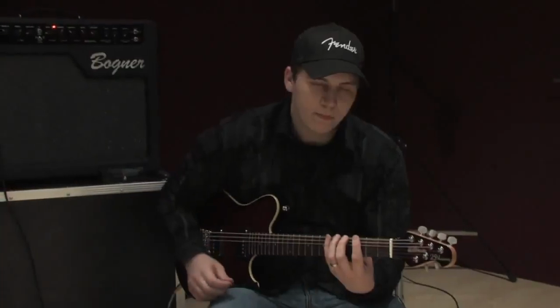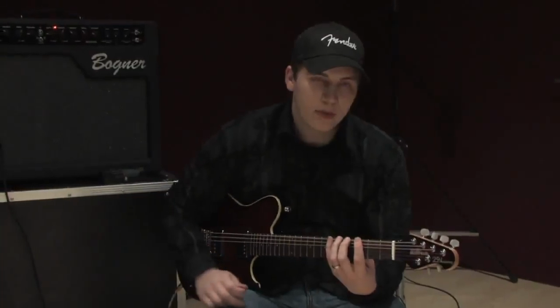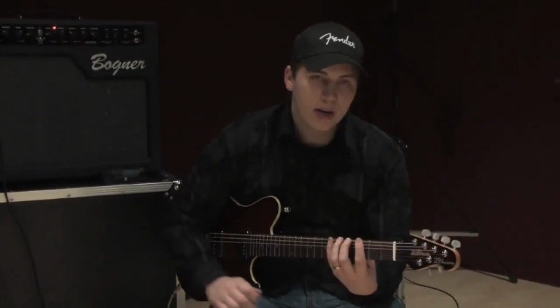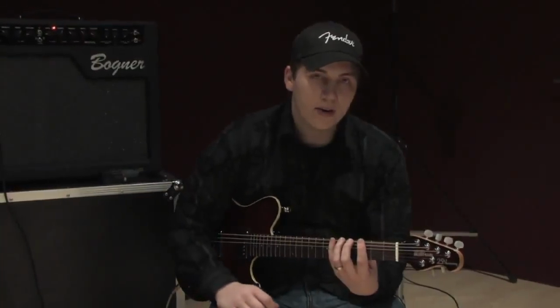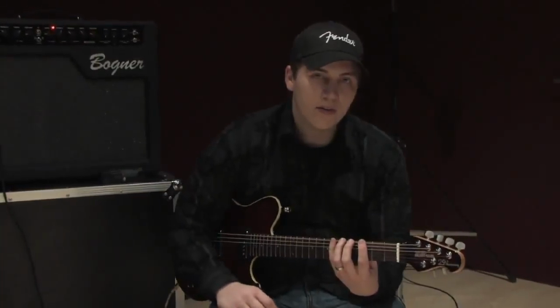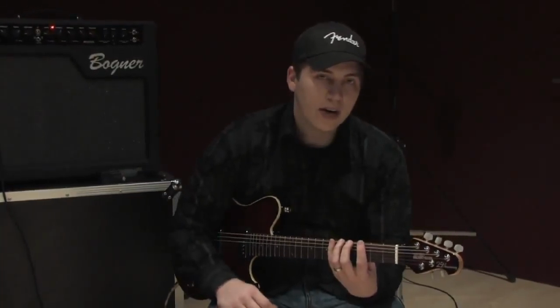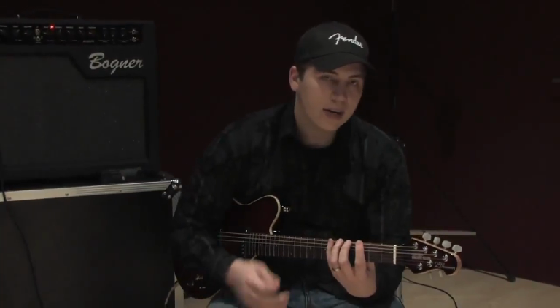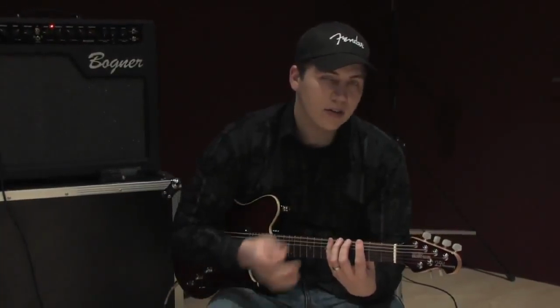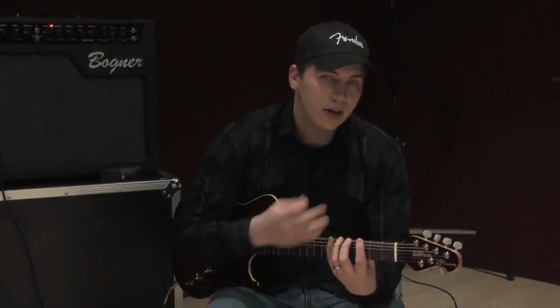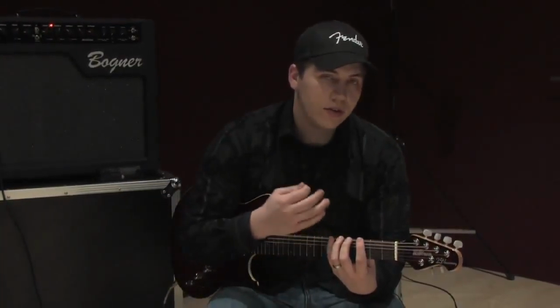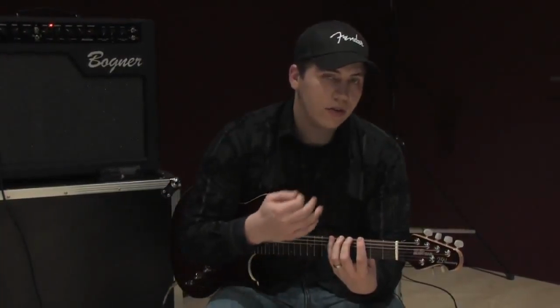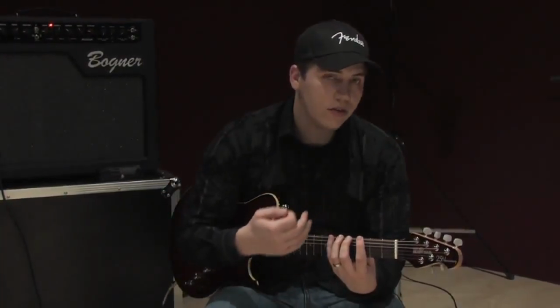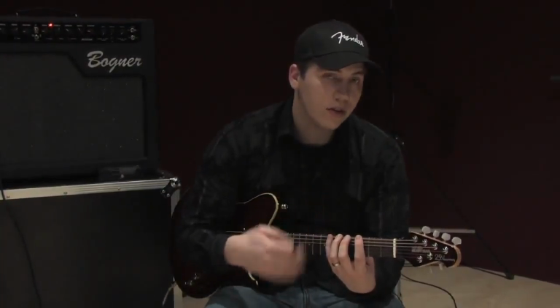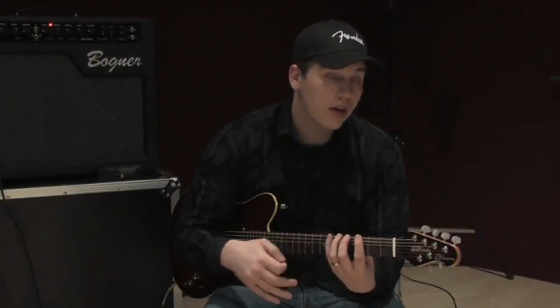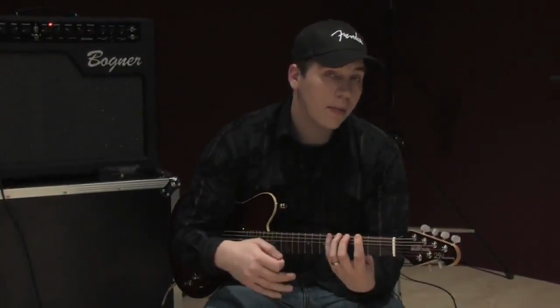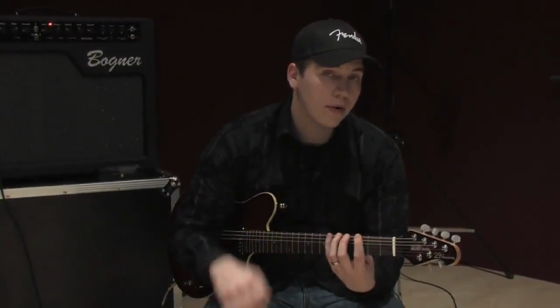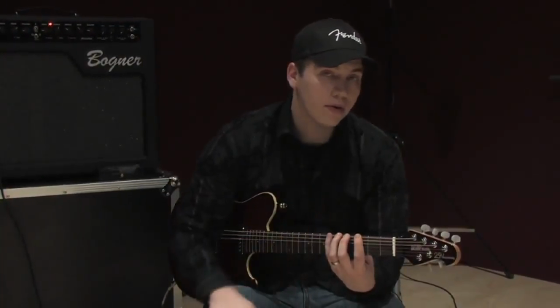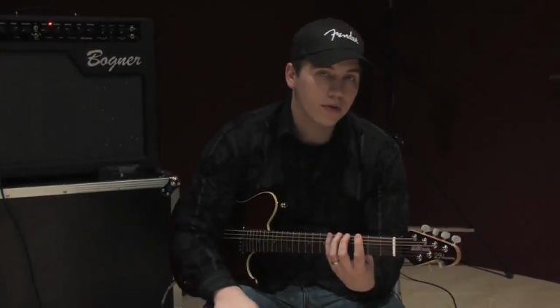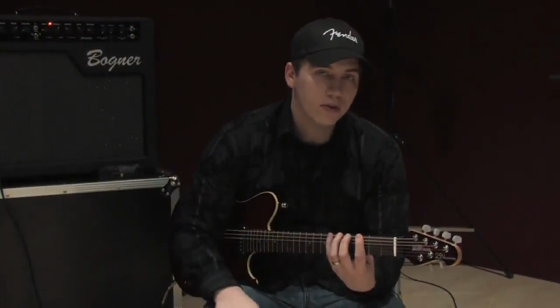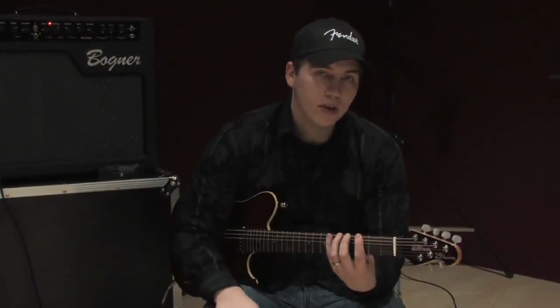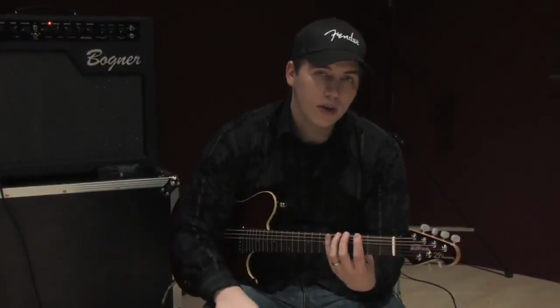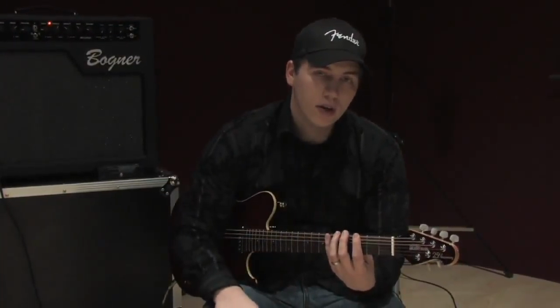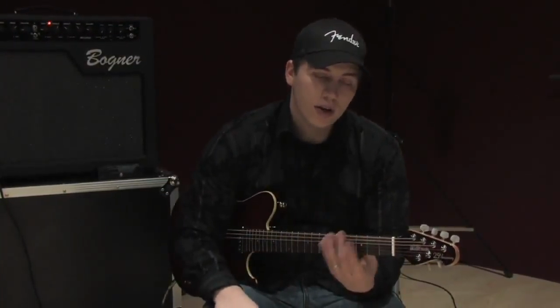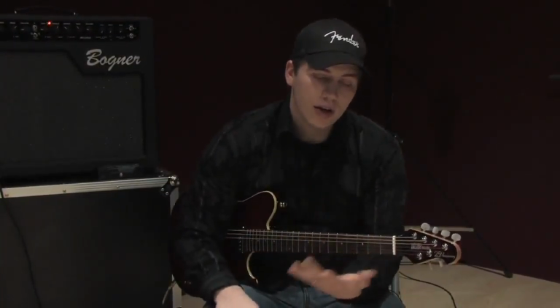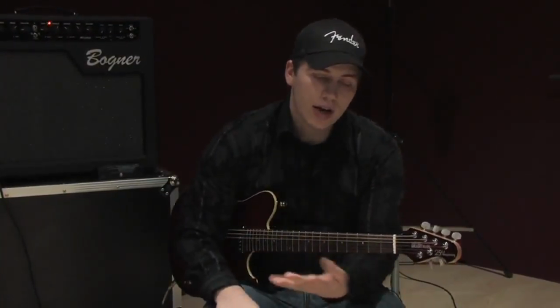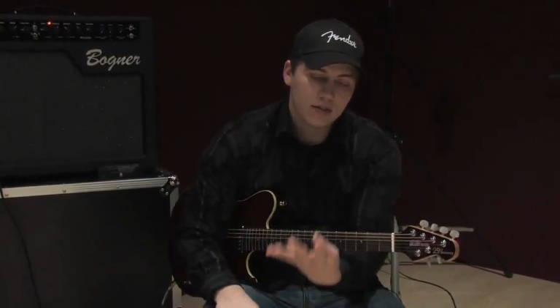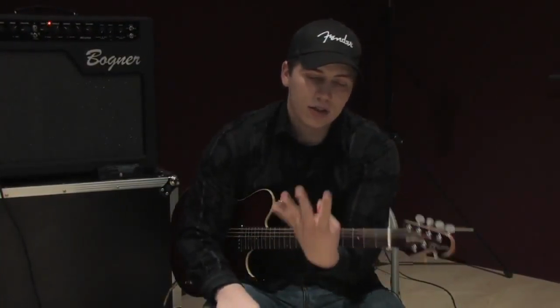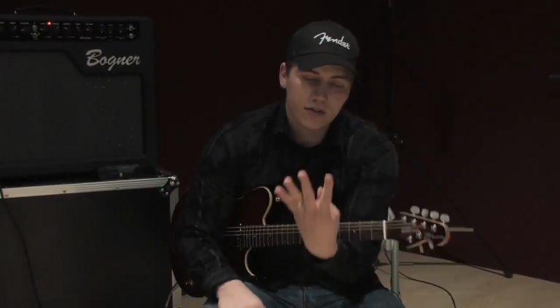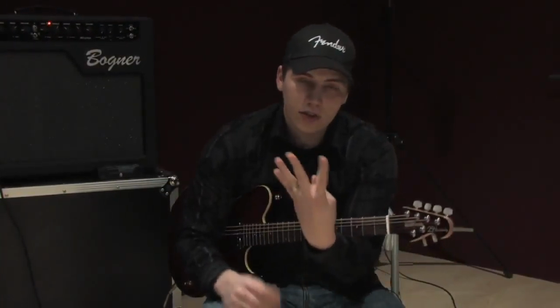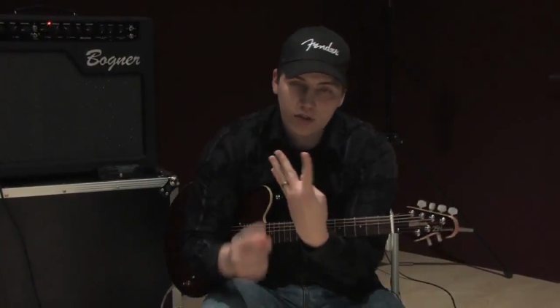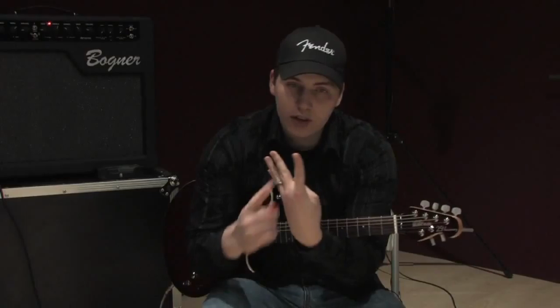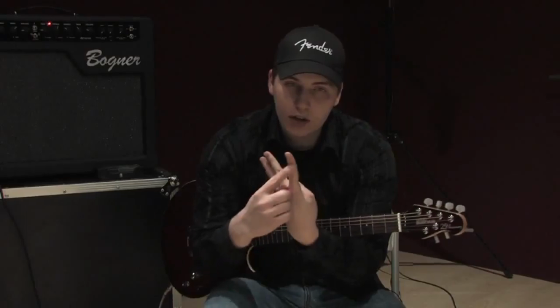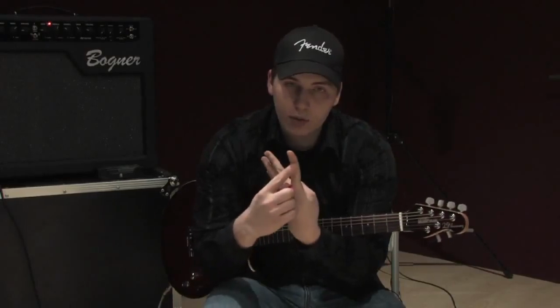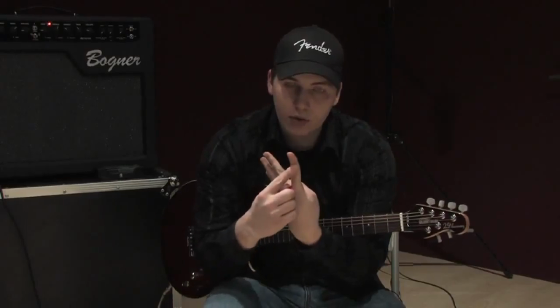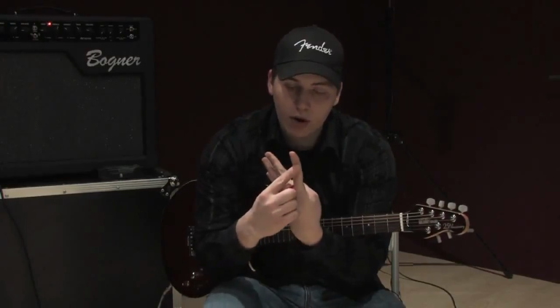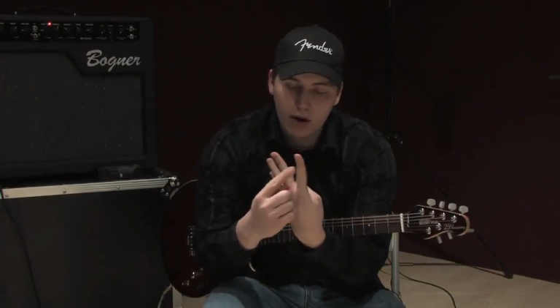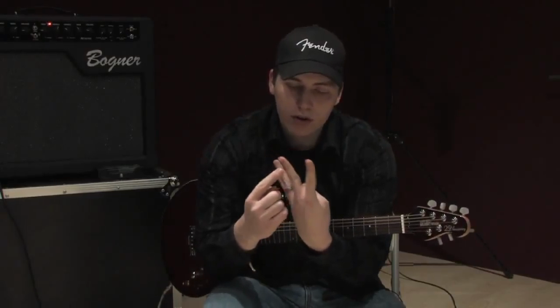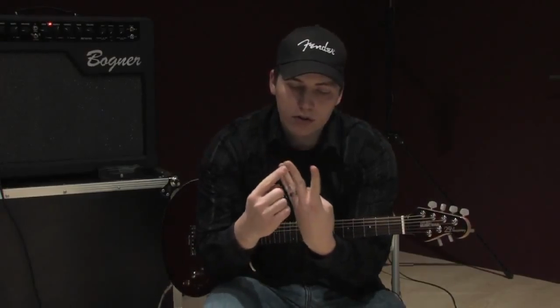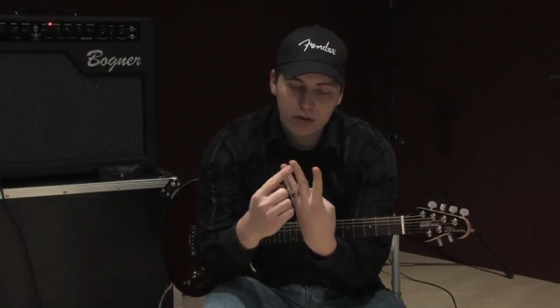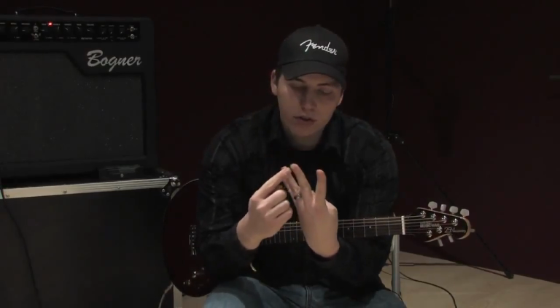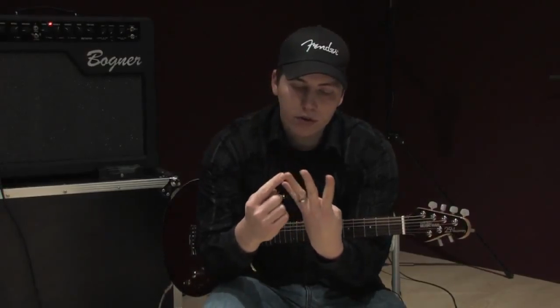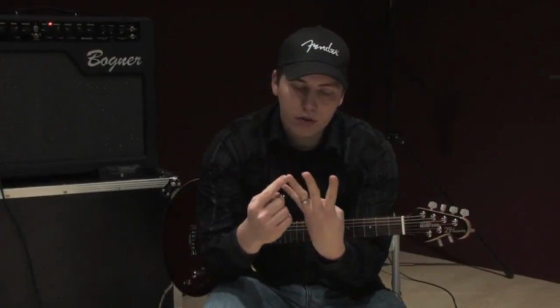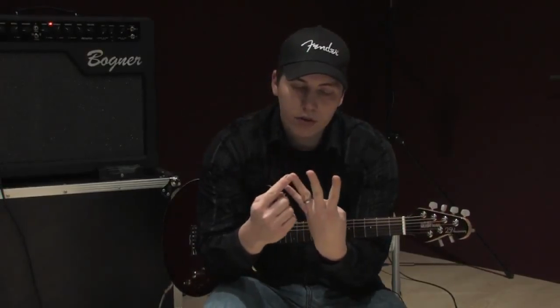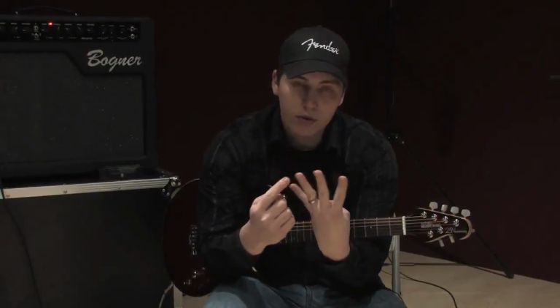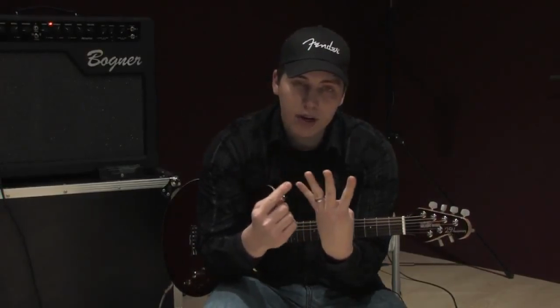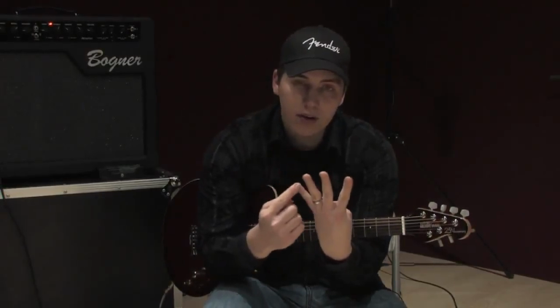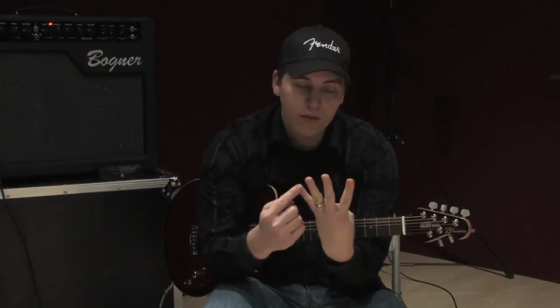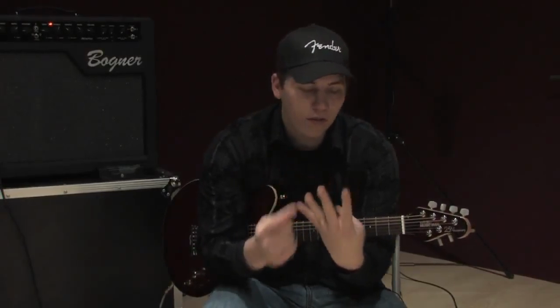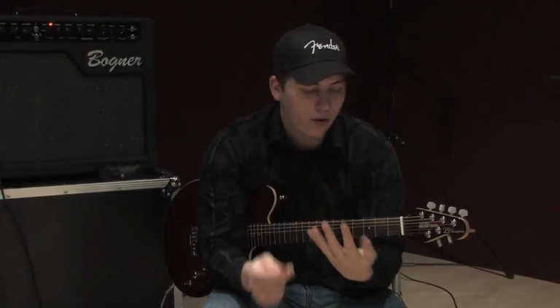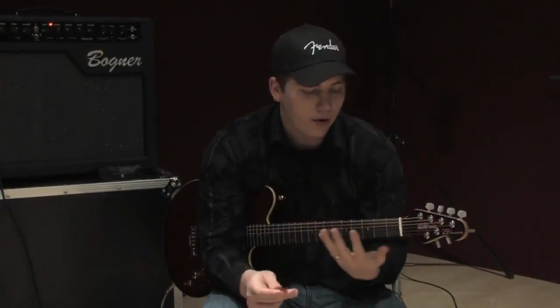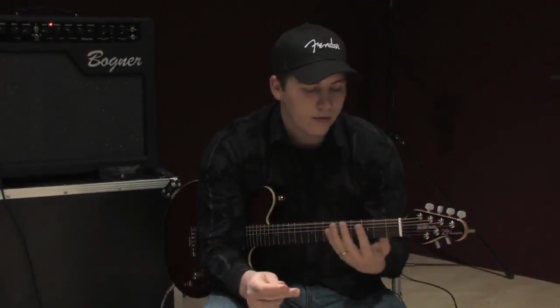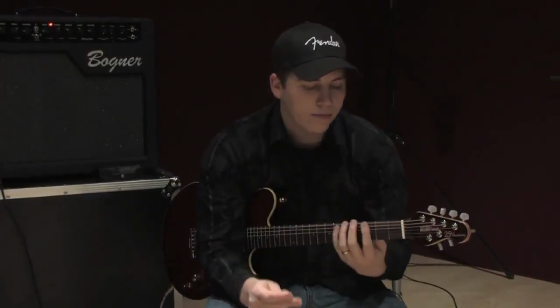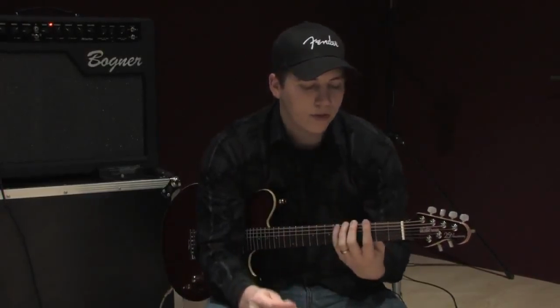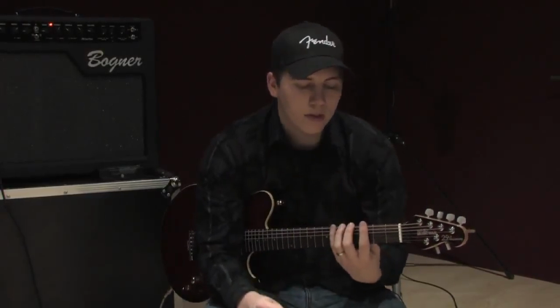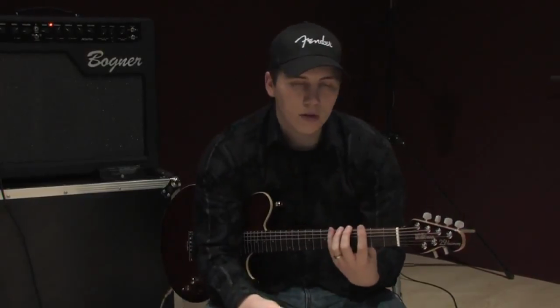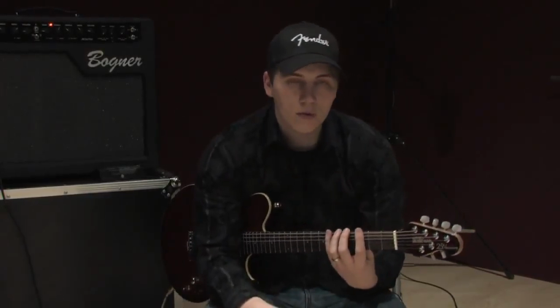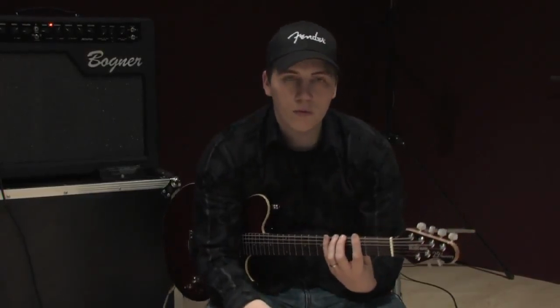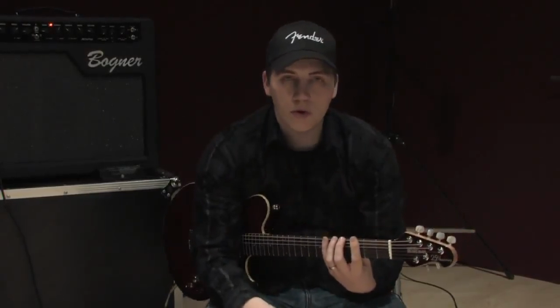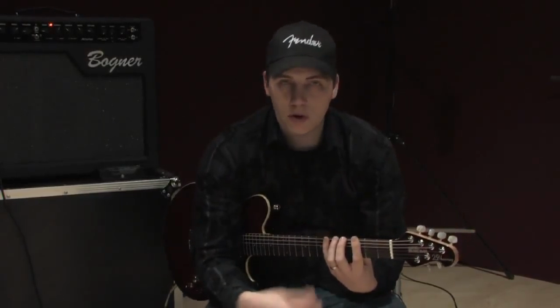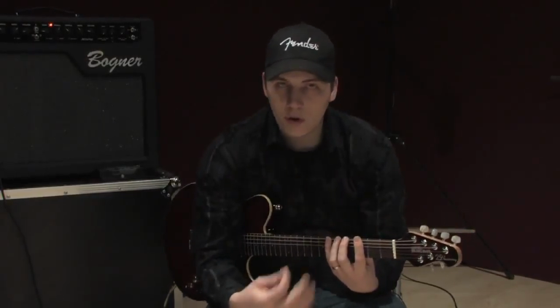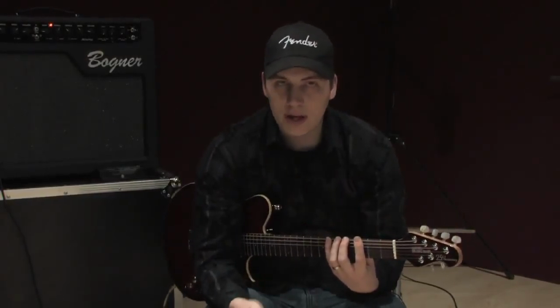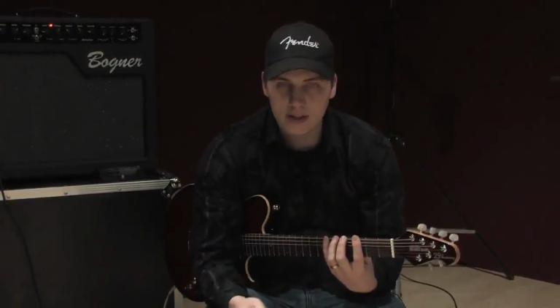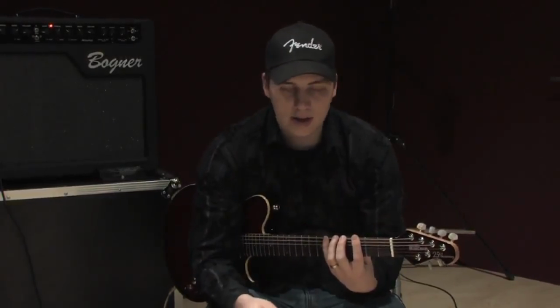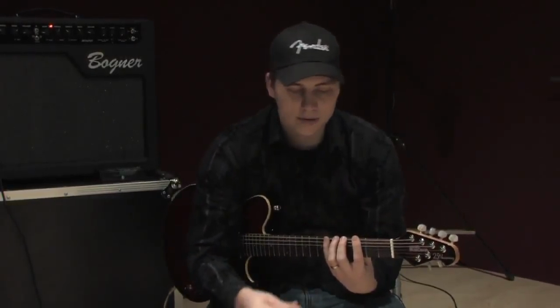Now, if I can tell you just the numbers — as if this finger was one, two, three, and four — we'll go like that.